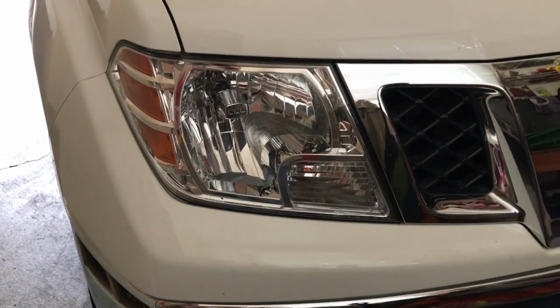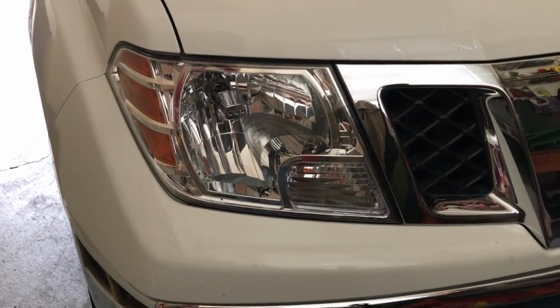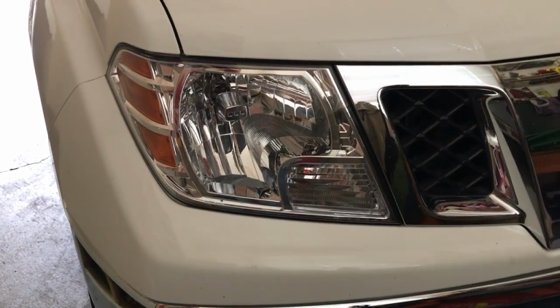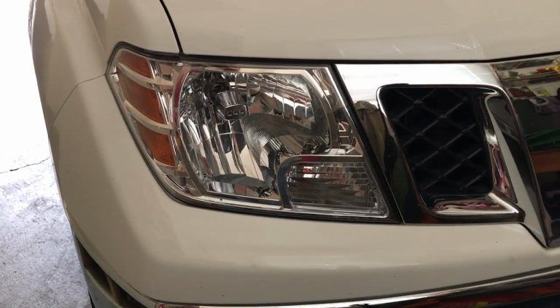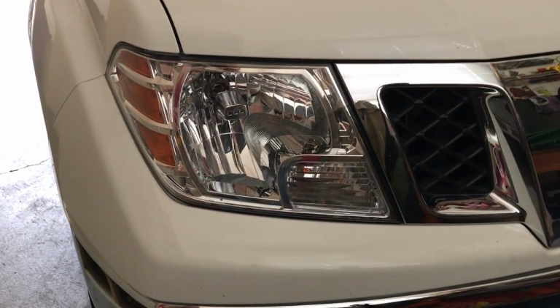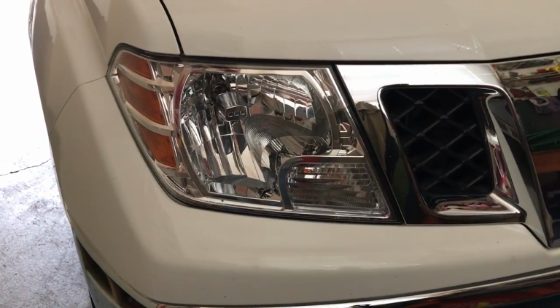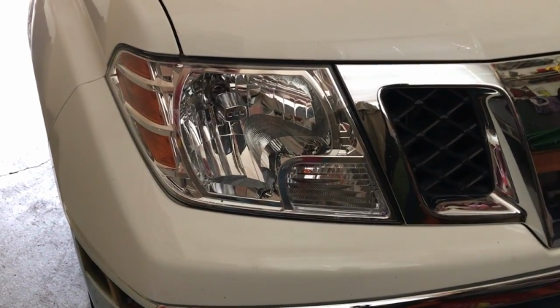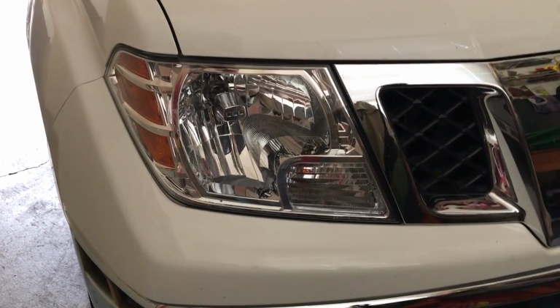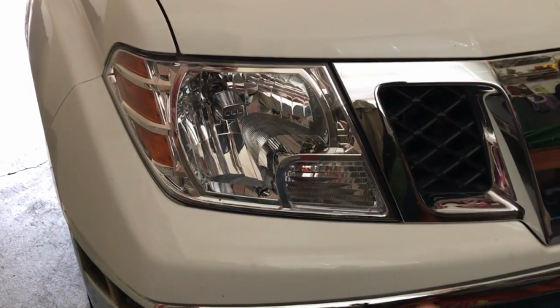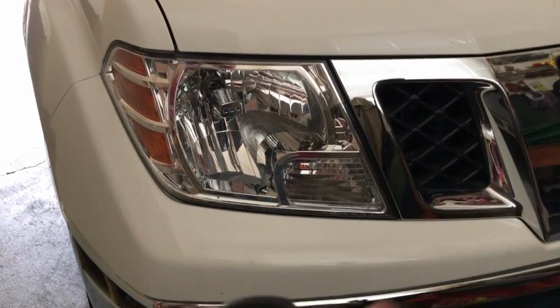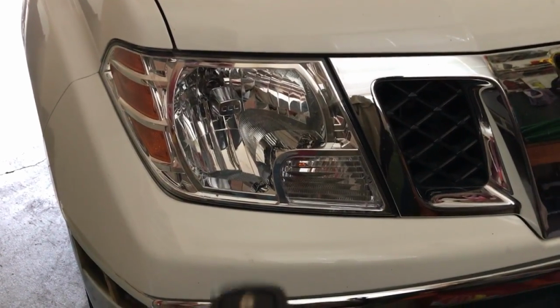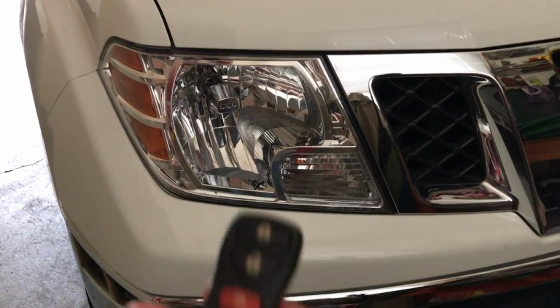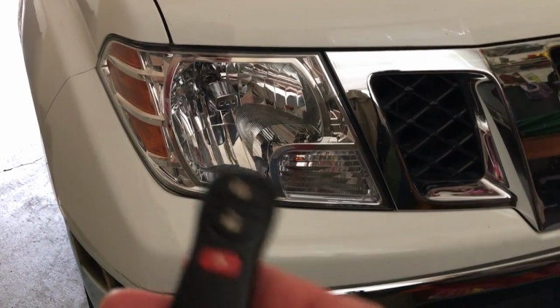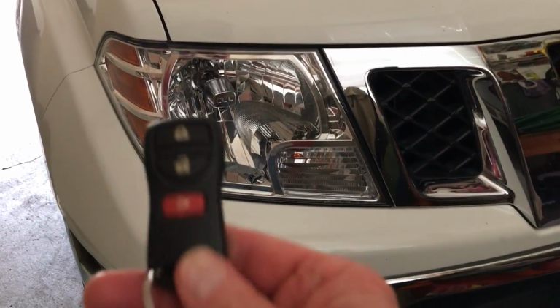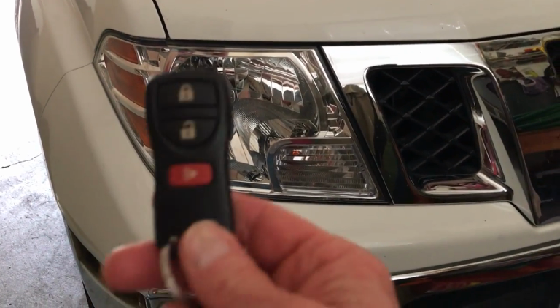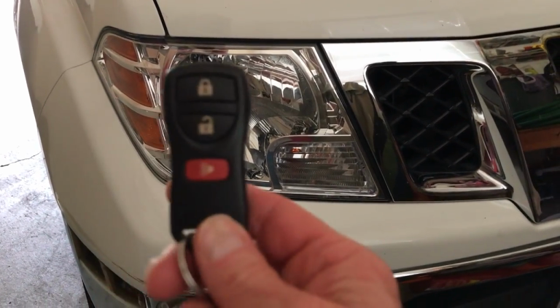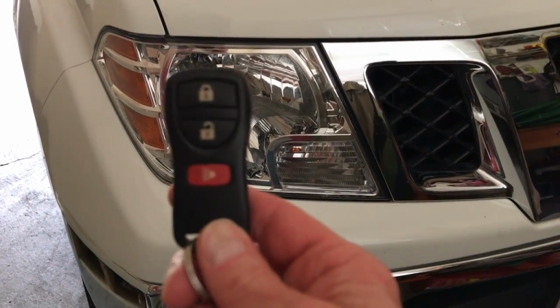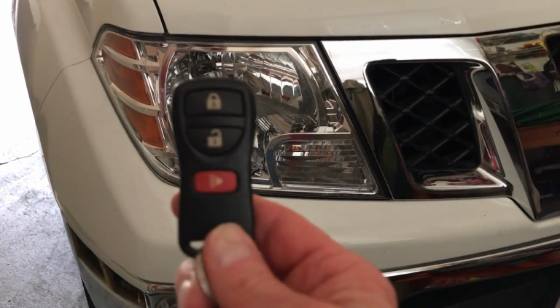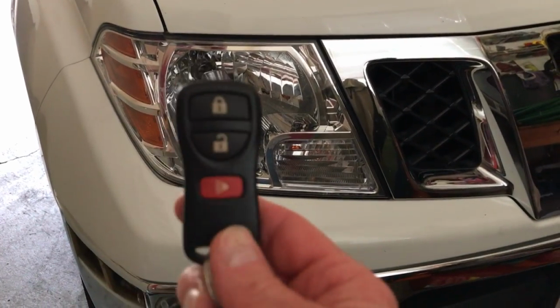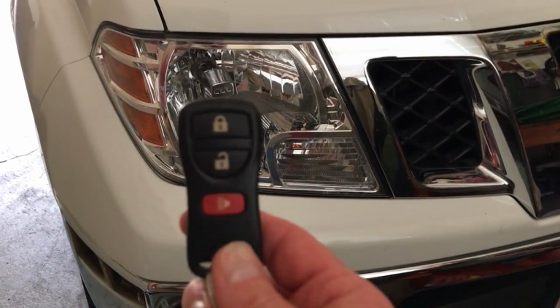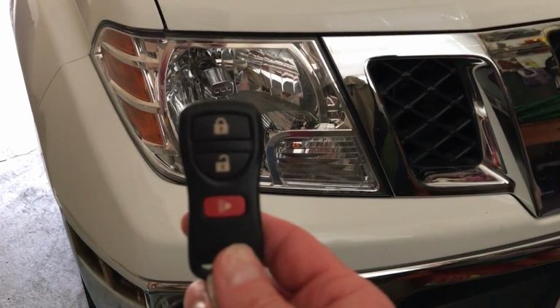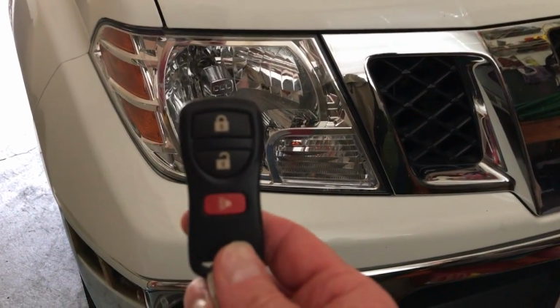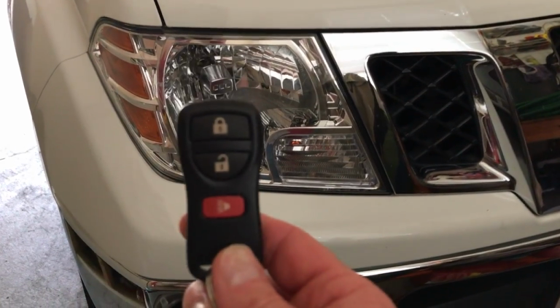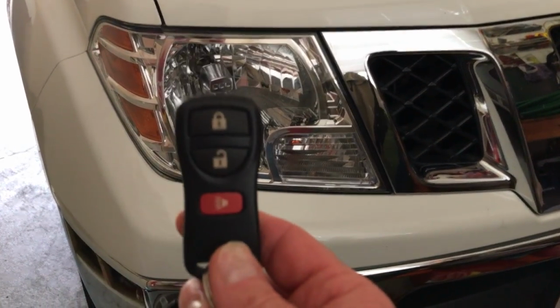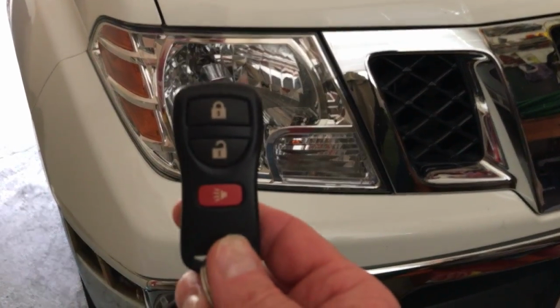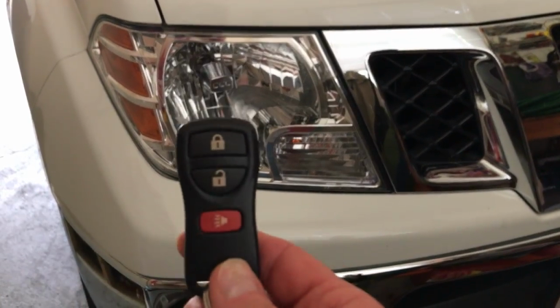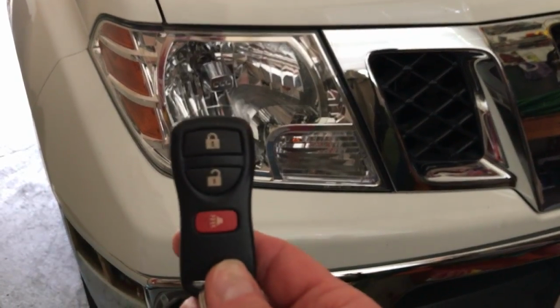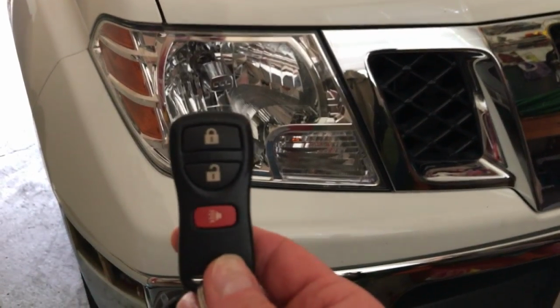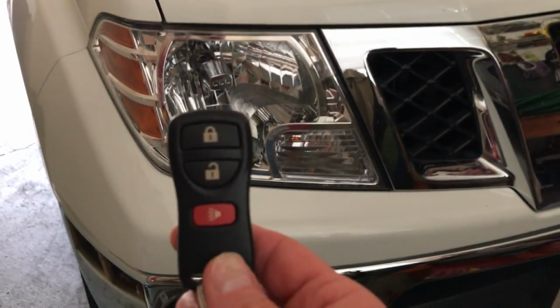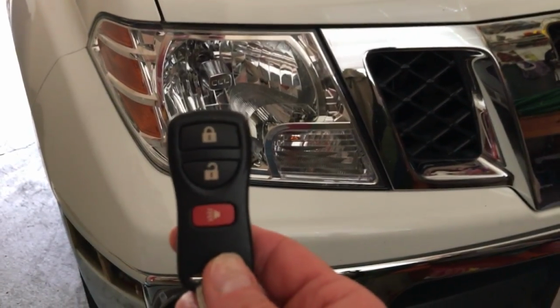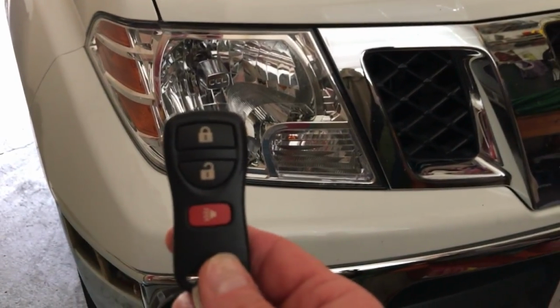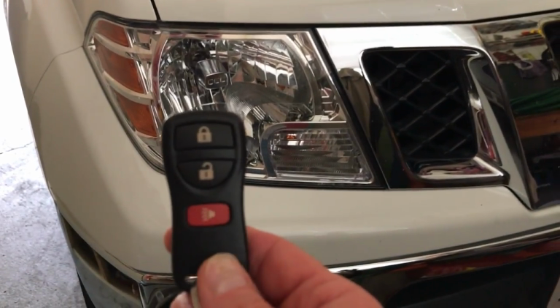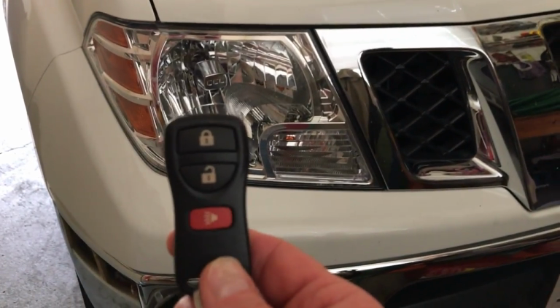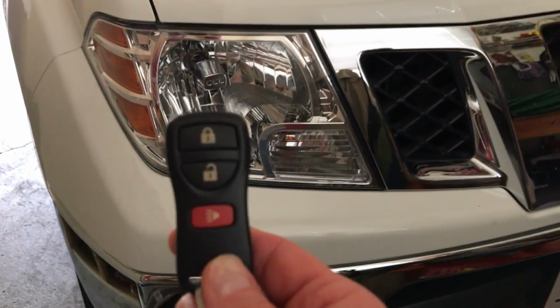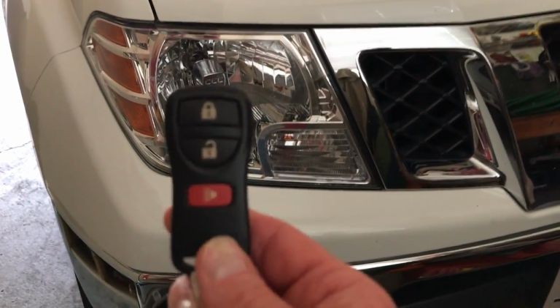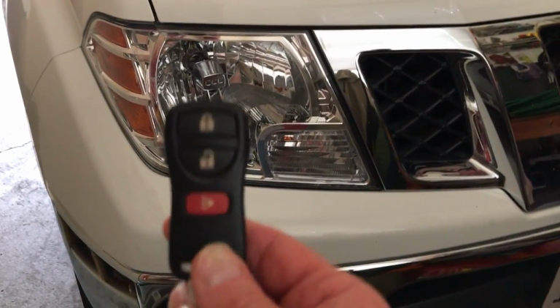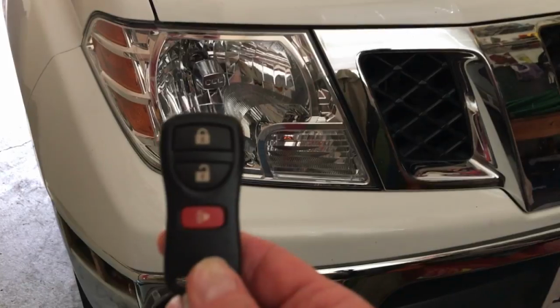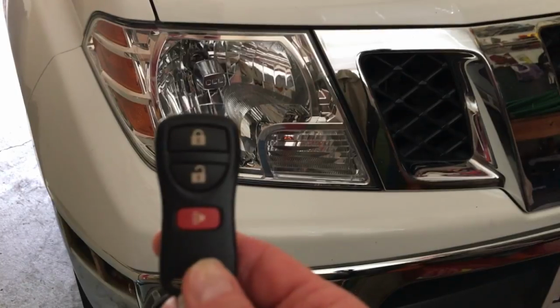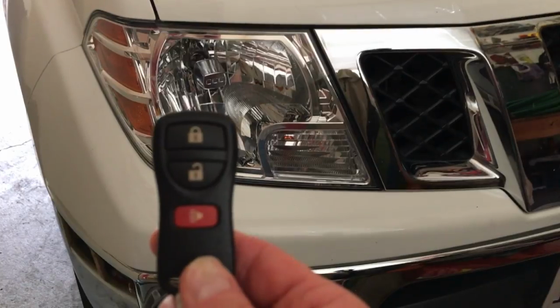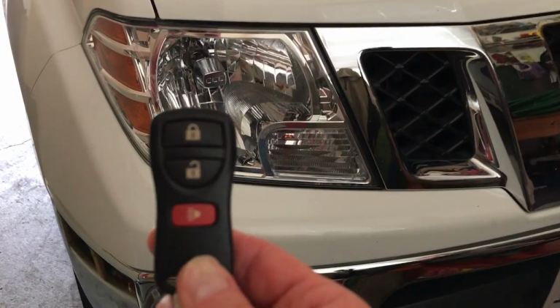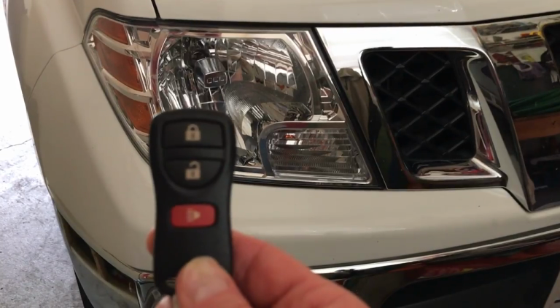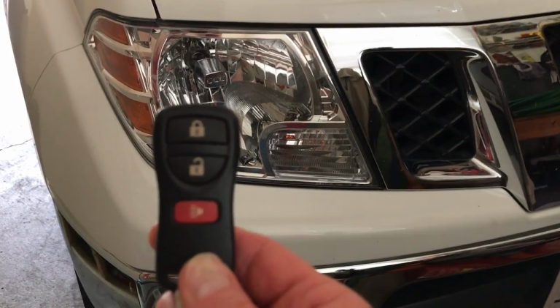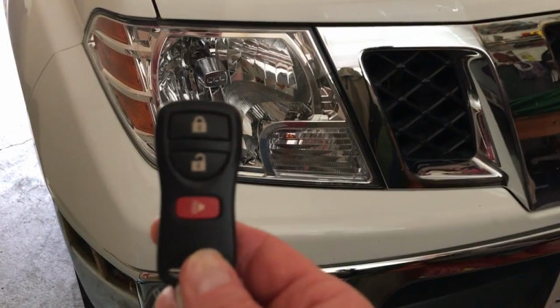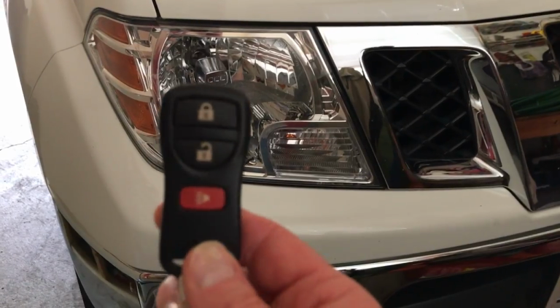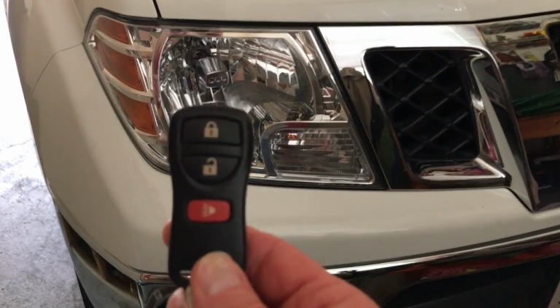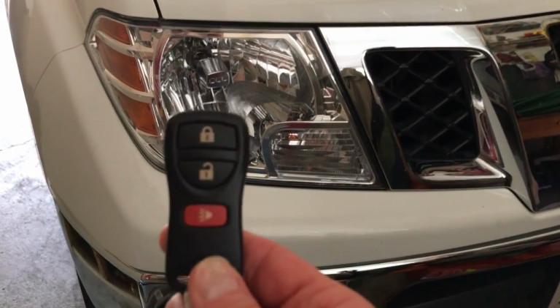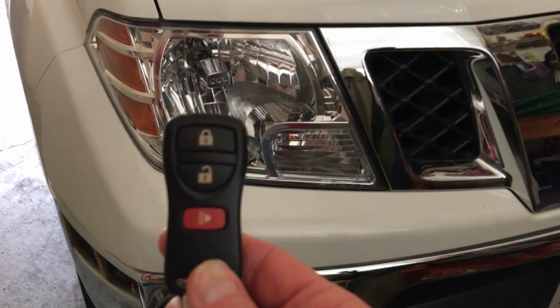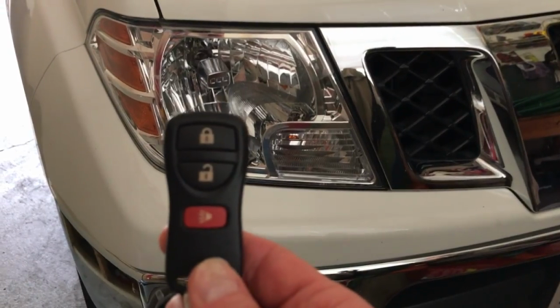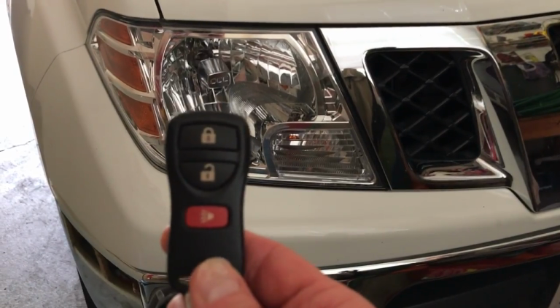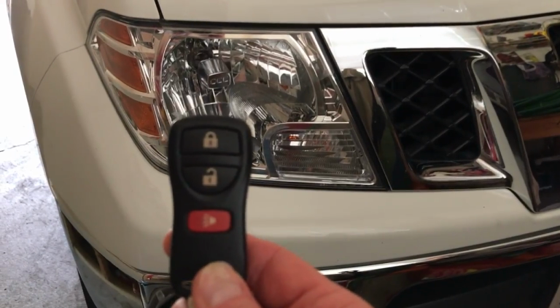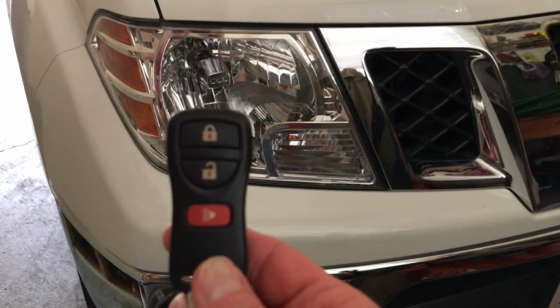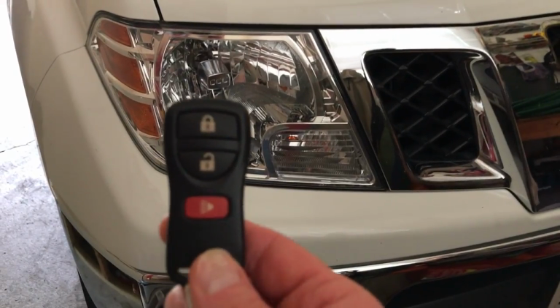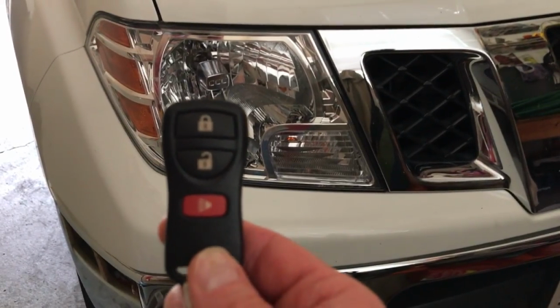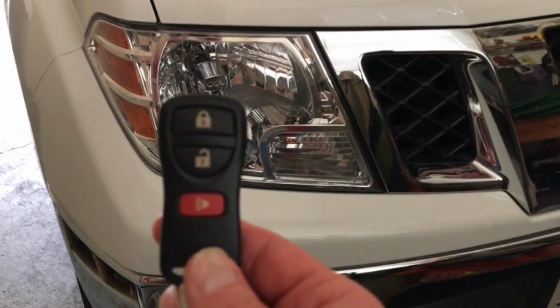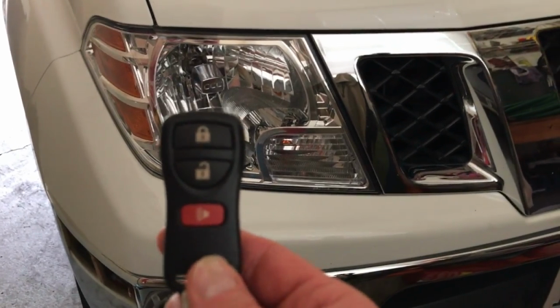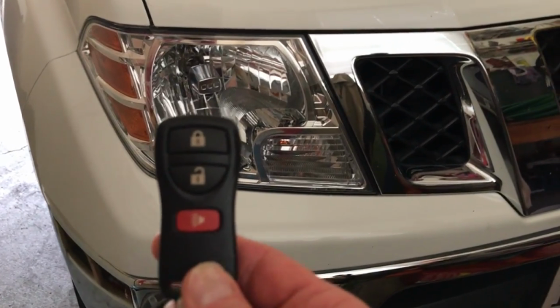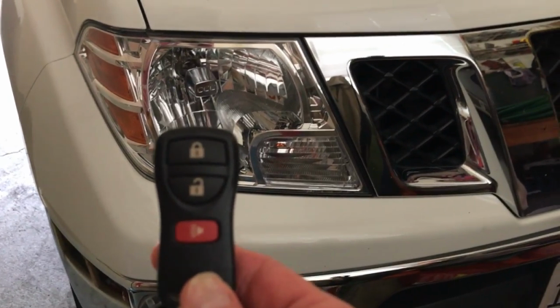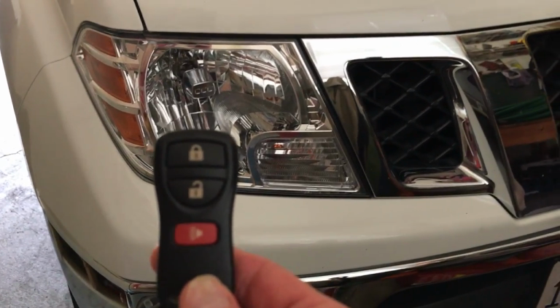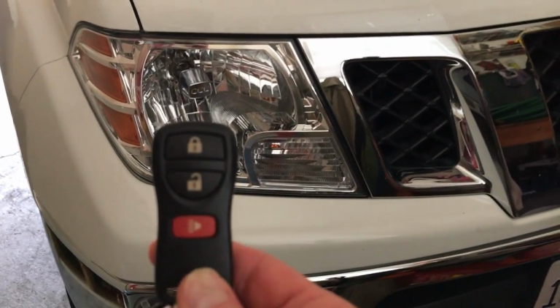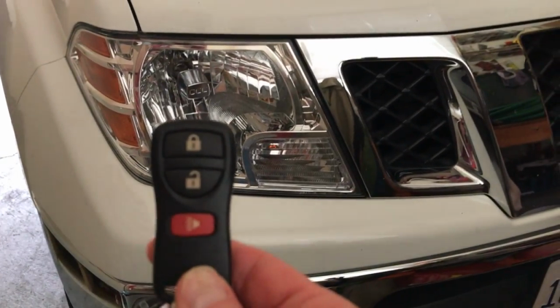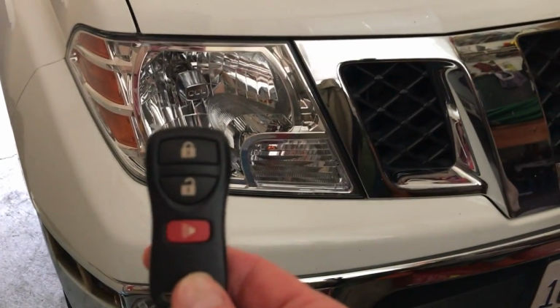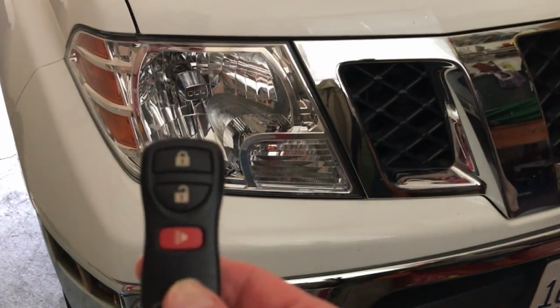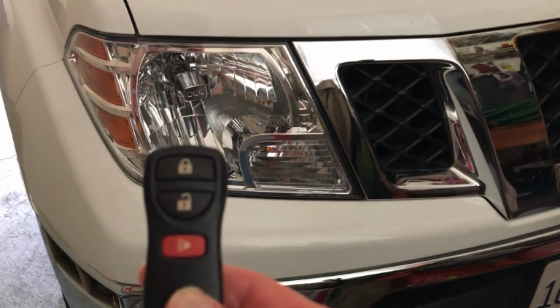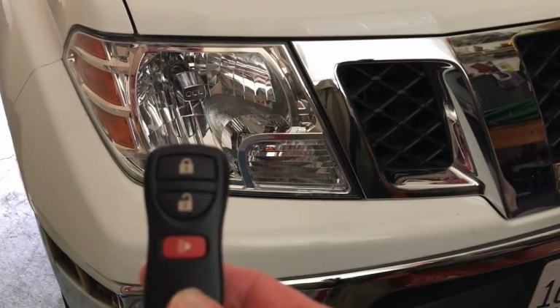In this video I'm going to show you how to enable and disable the horn beeping when you lock your Nissan Frontier.